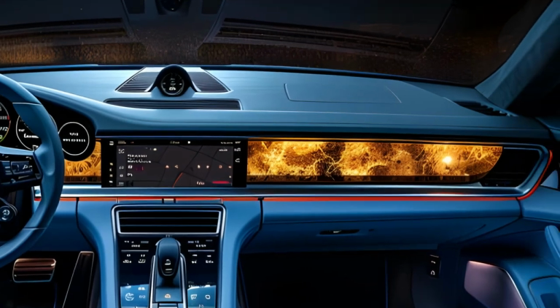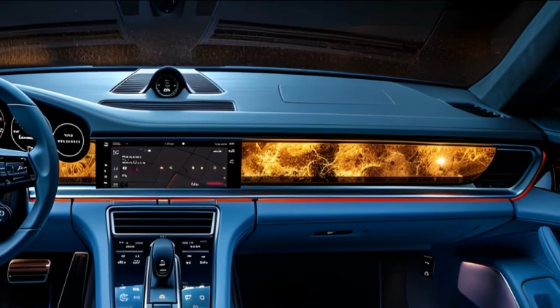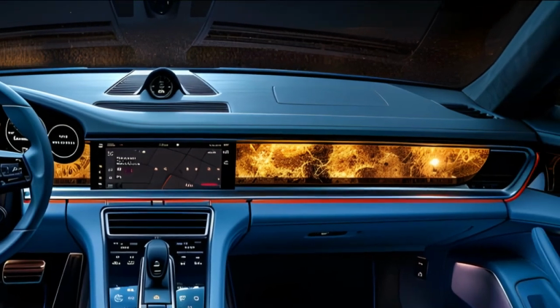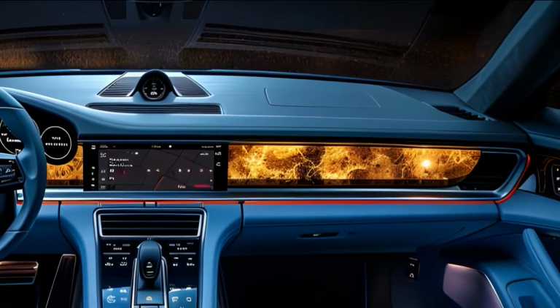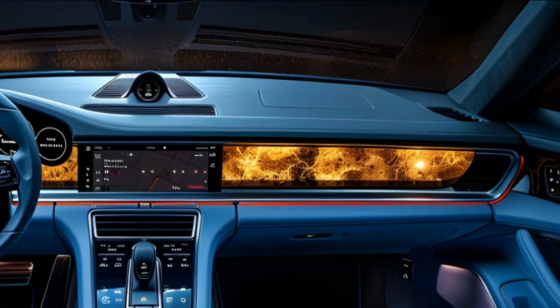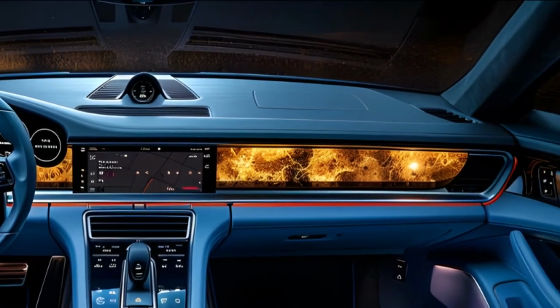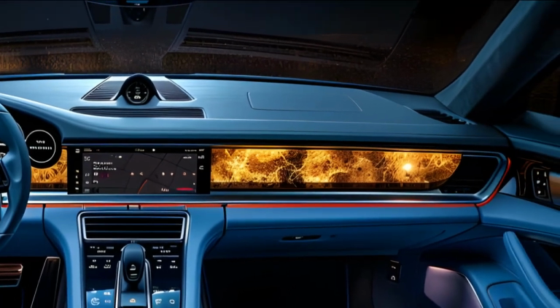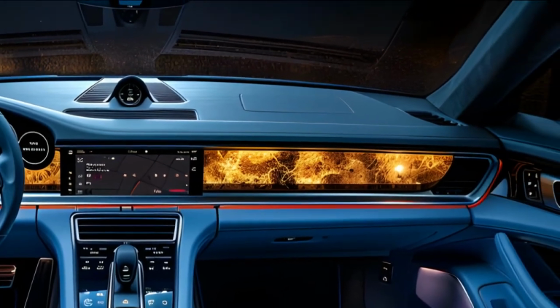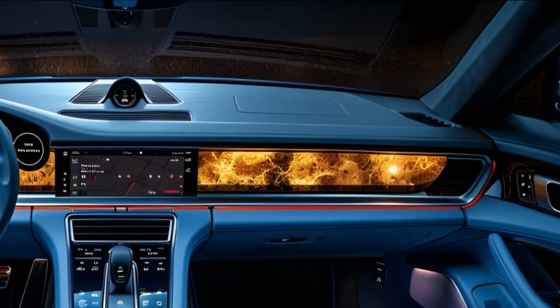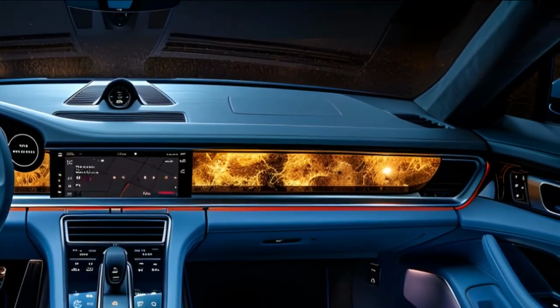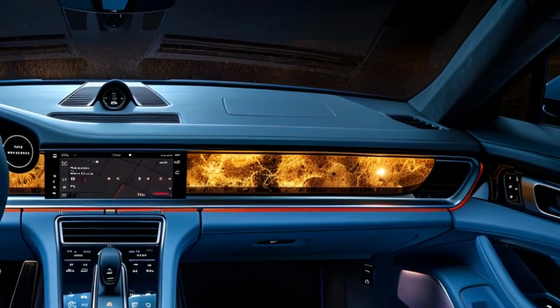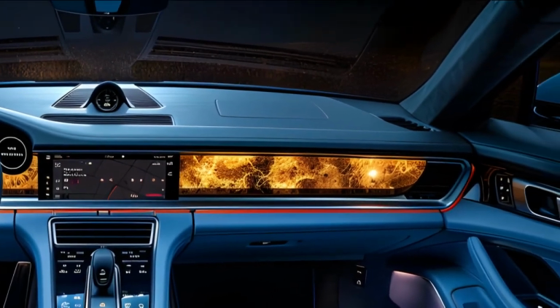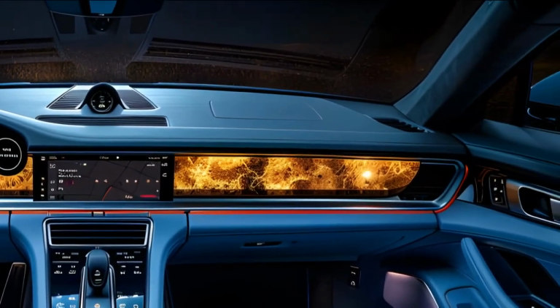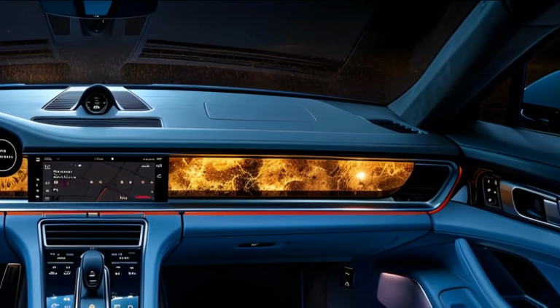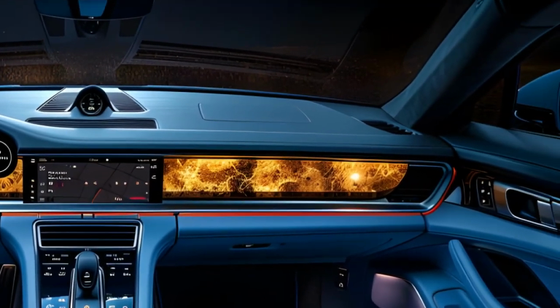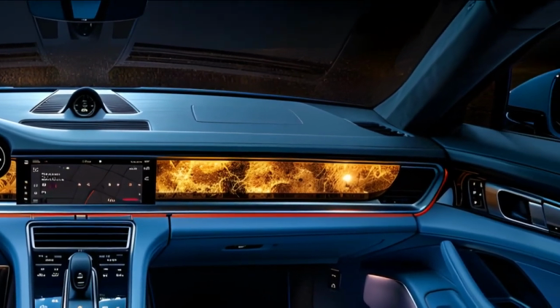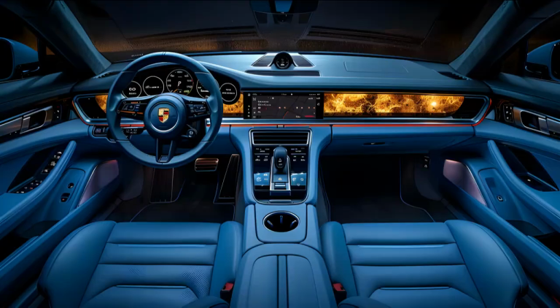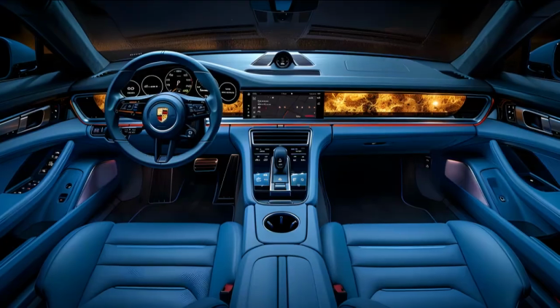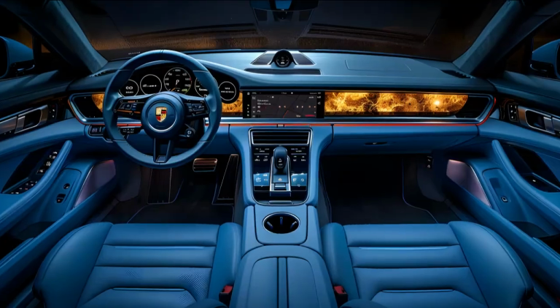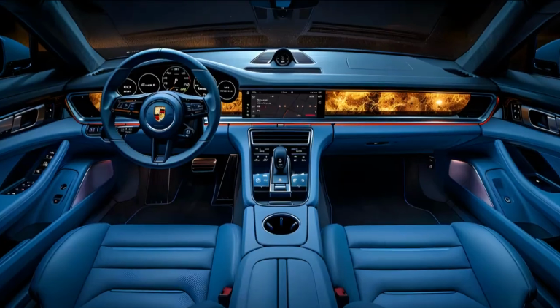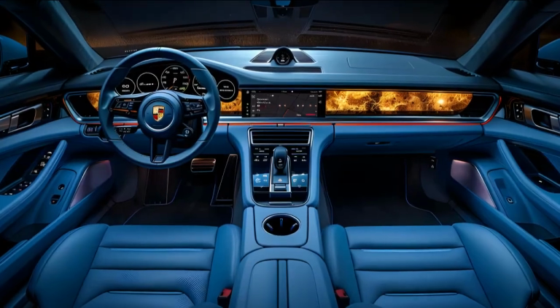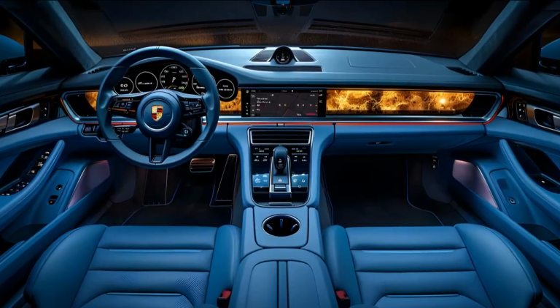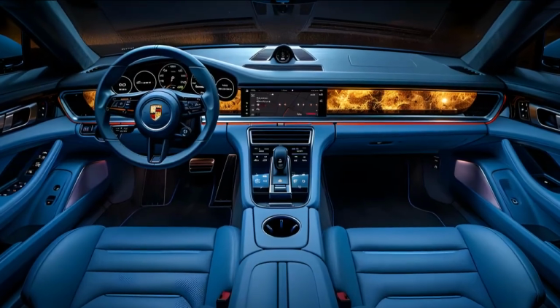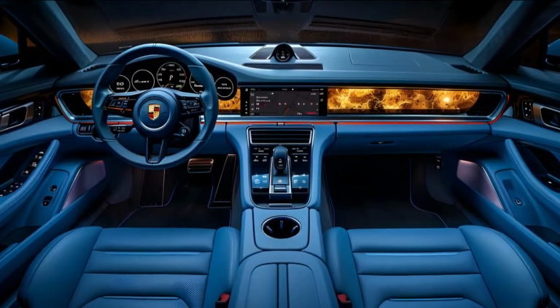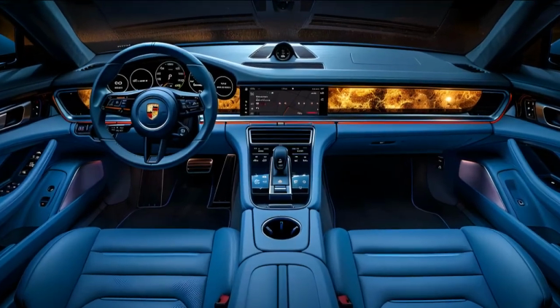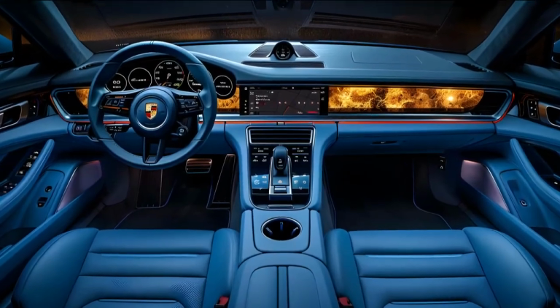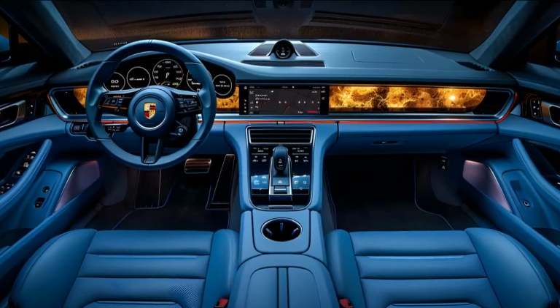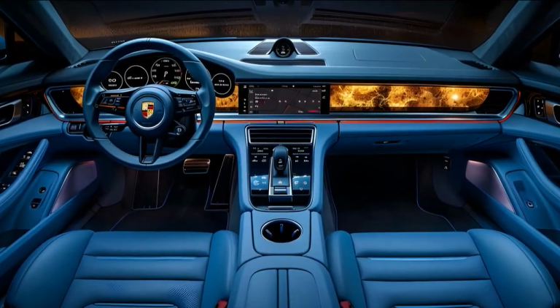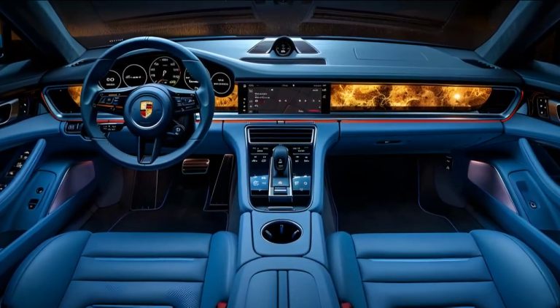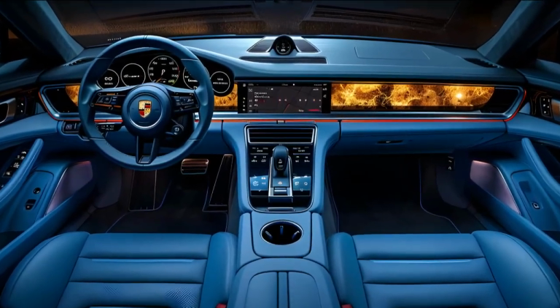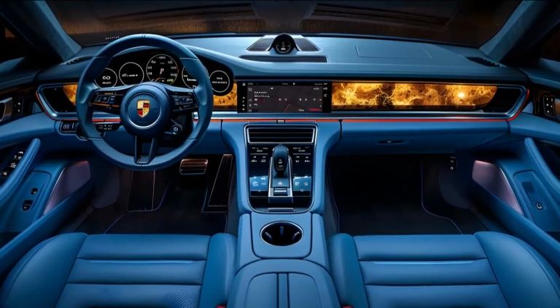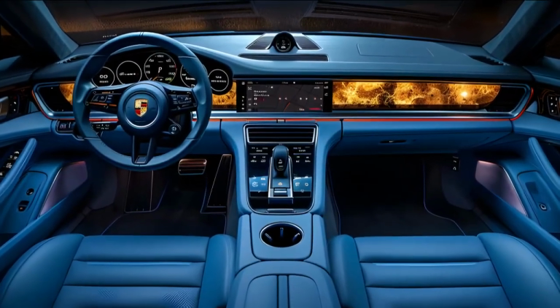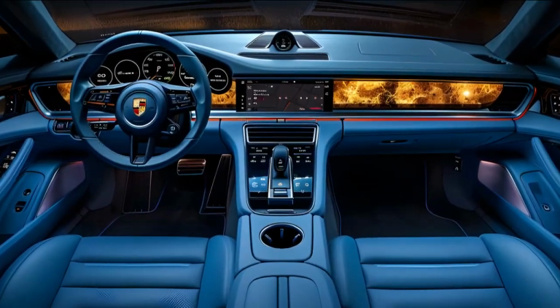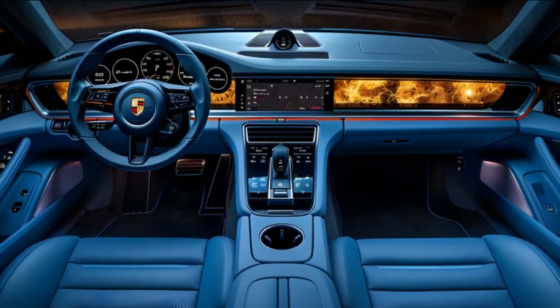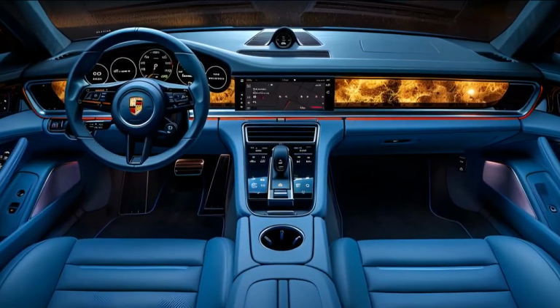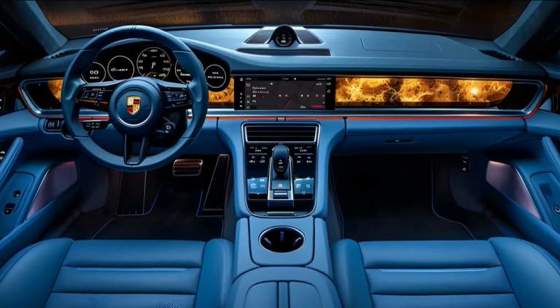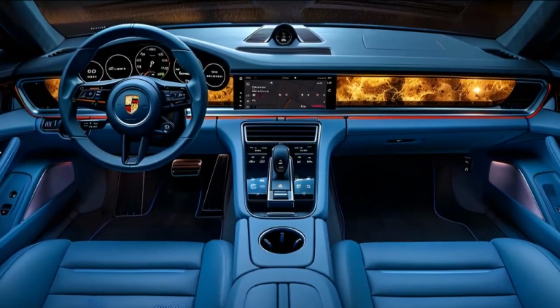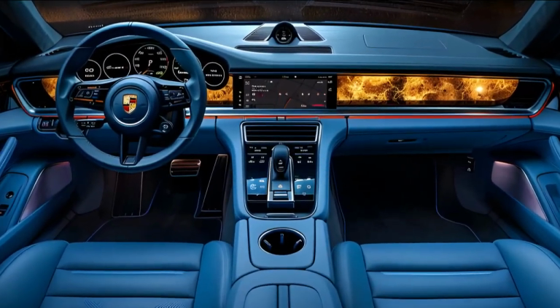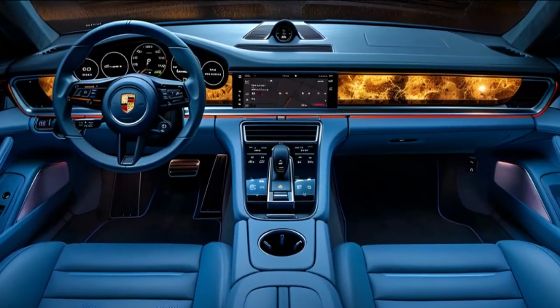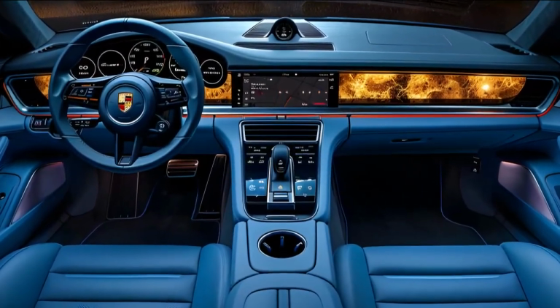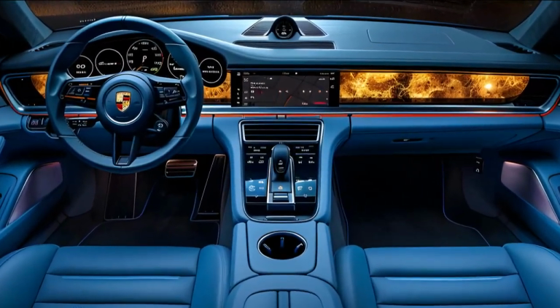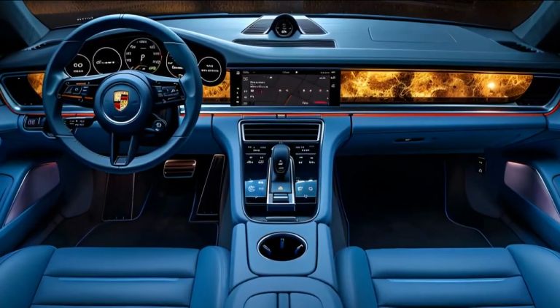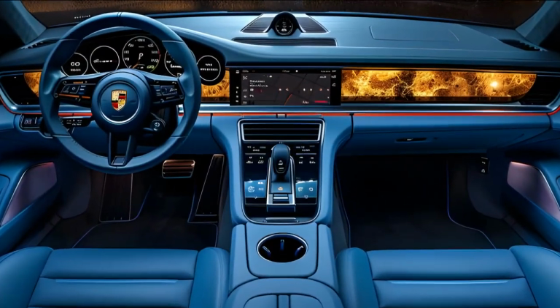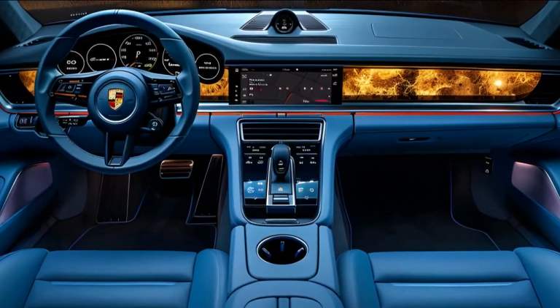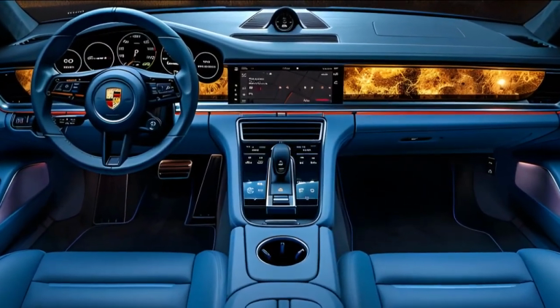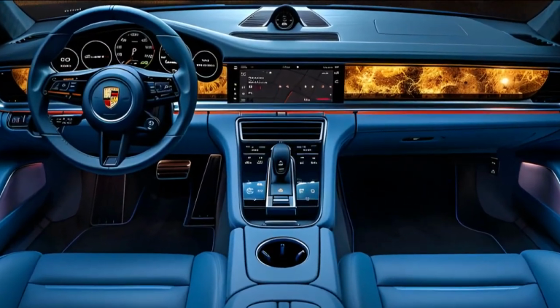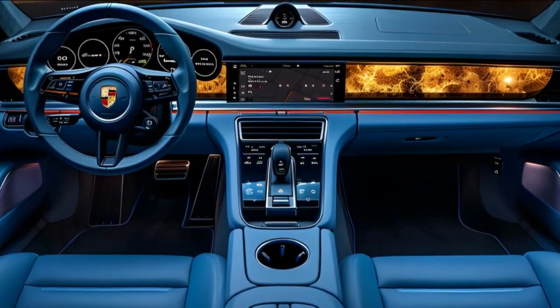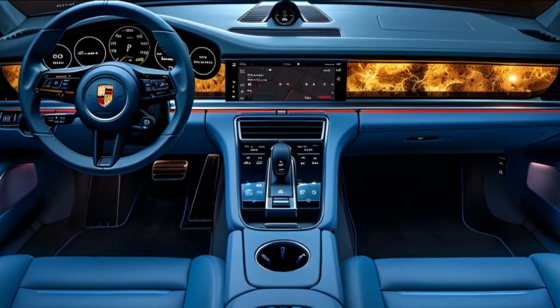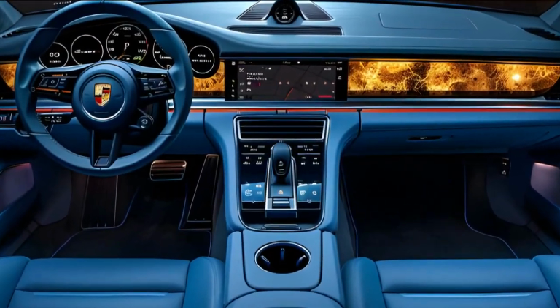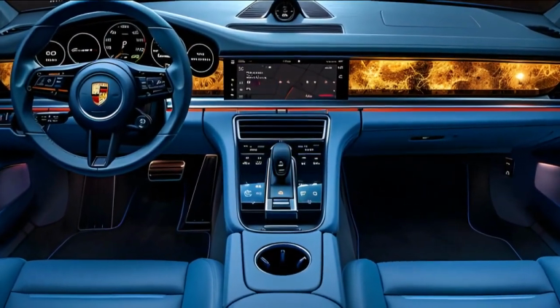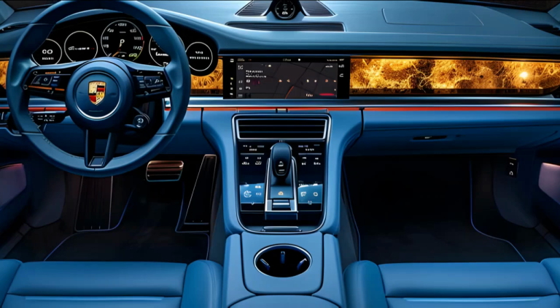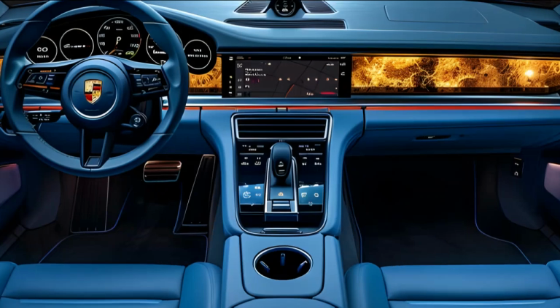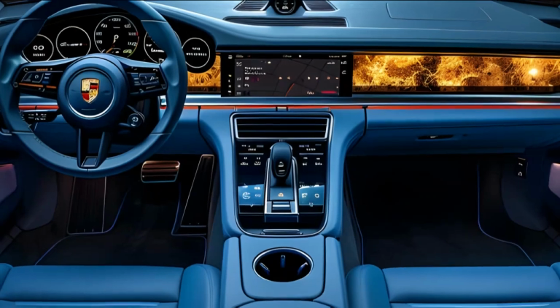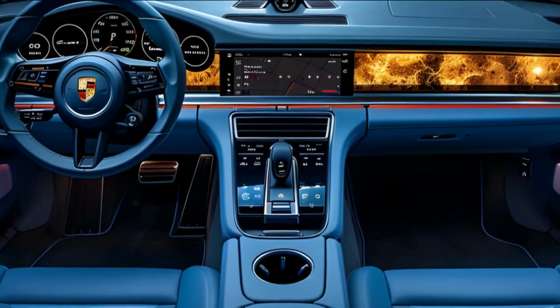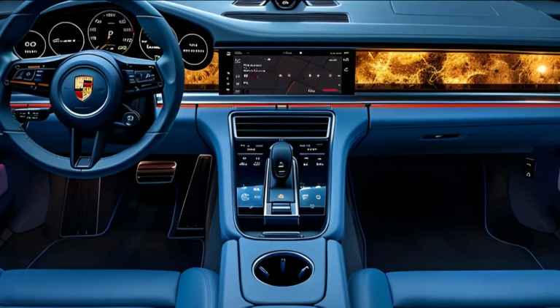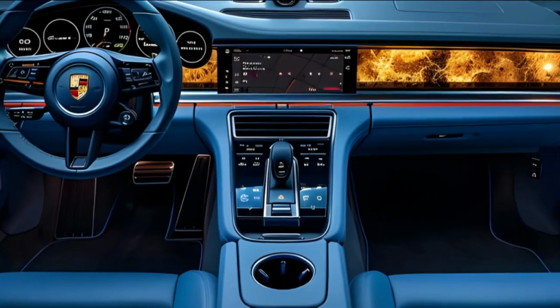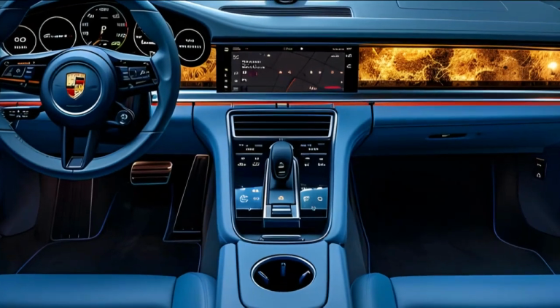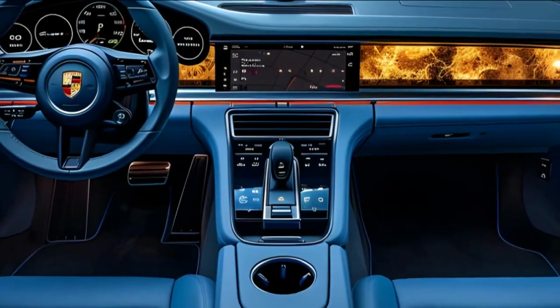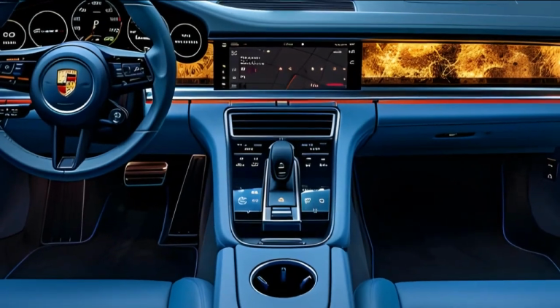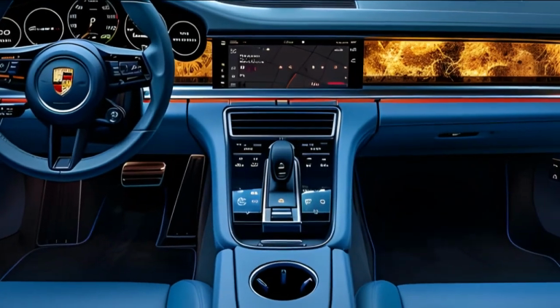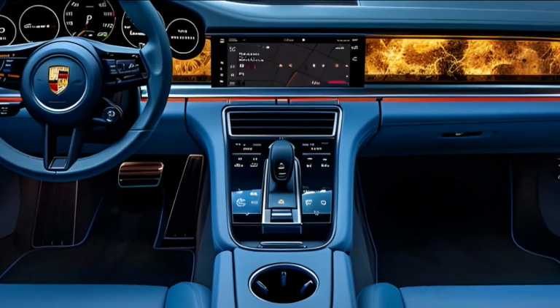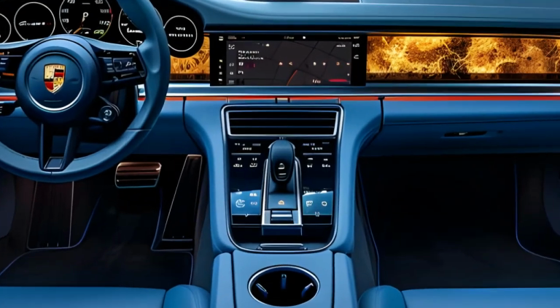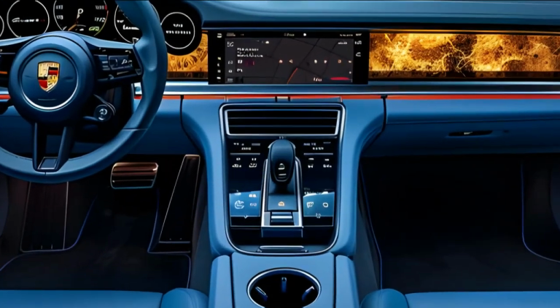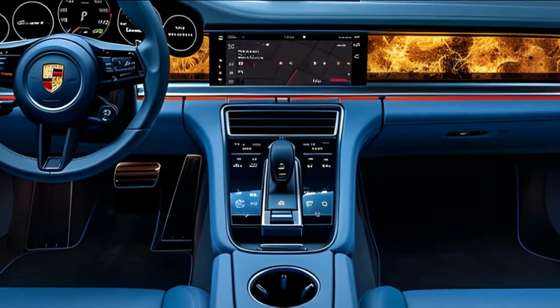Aerodynamics play a crucial role, with features like active air intakes and a retractable rear spoiler to enhance efficiency and stability.